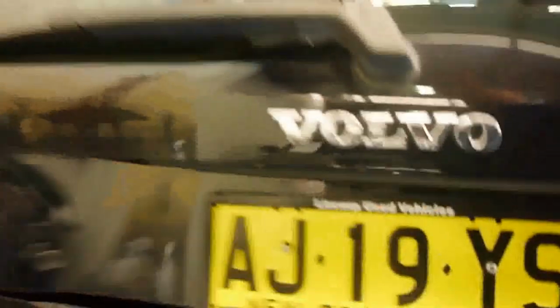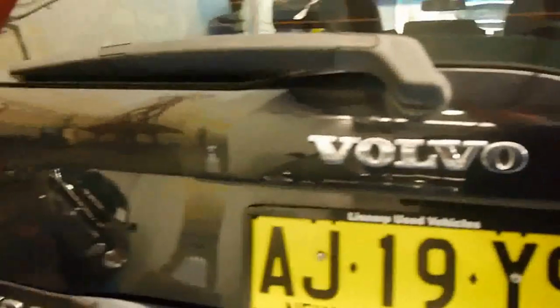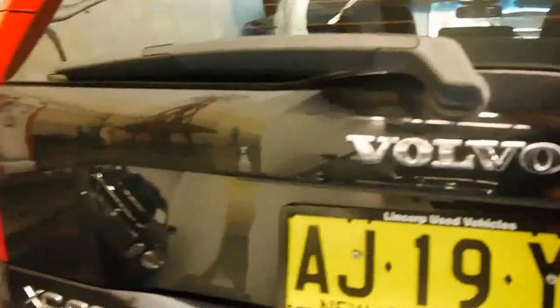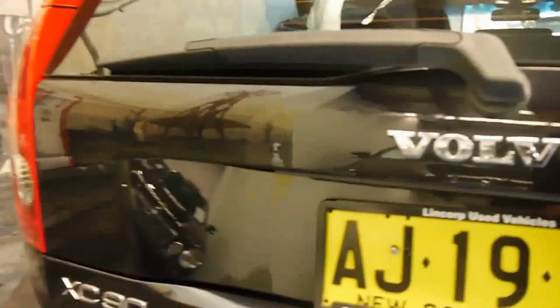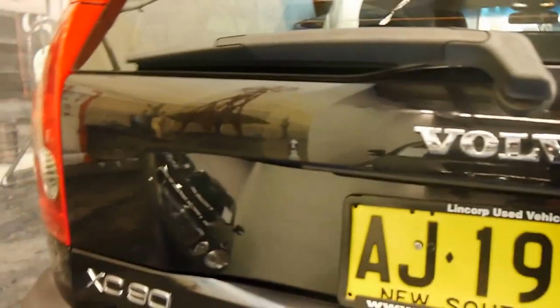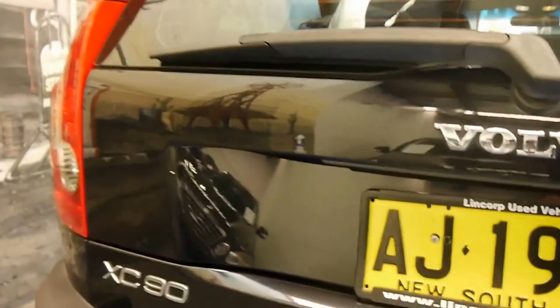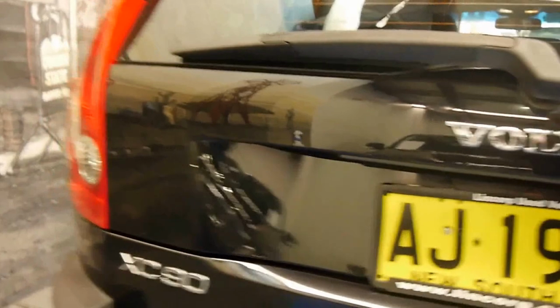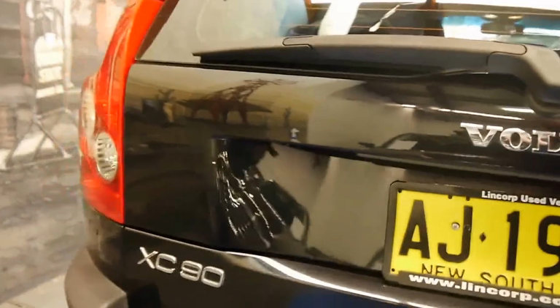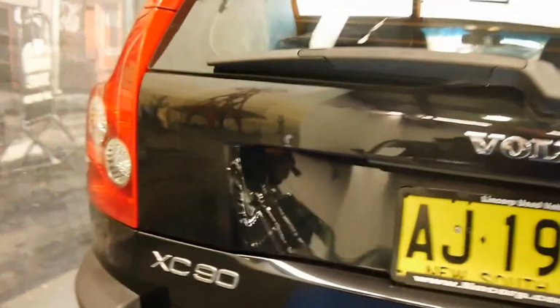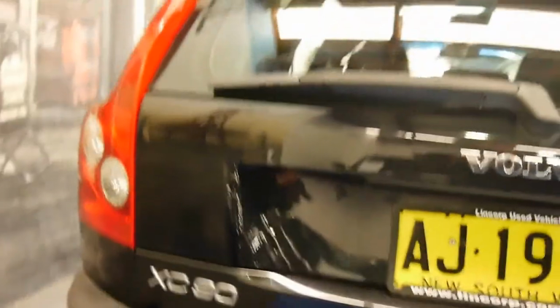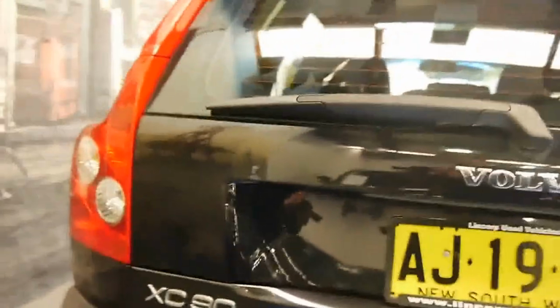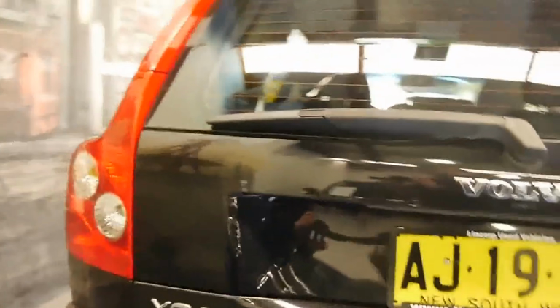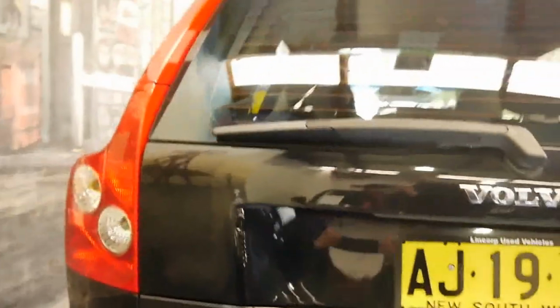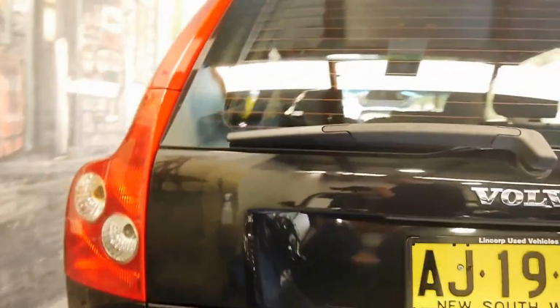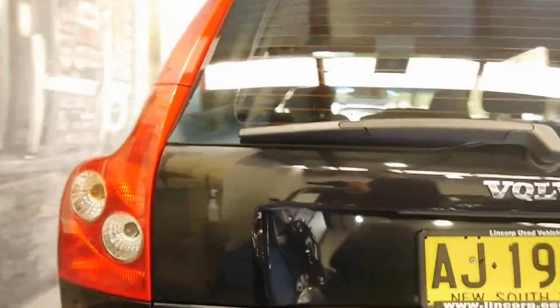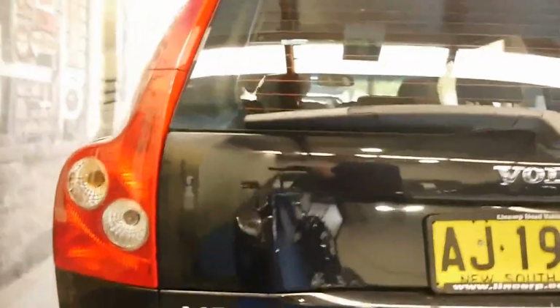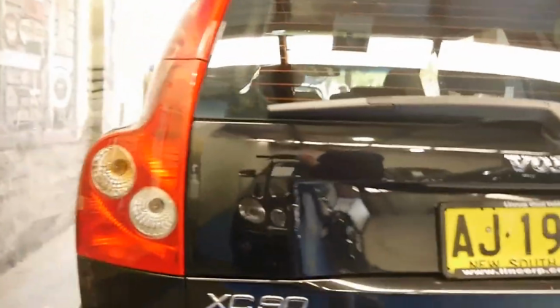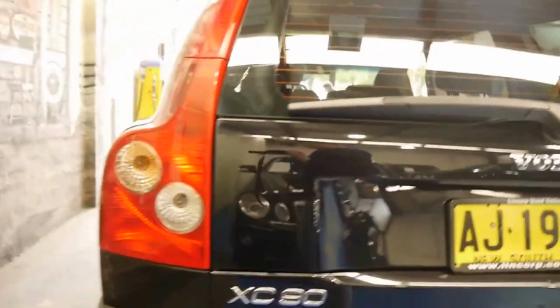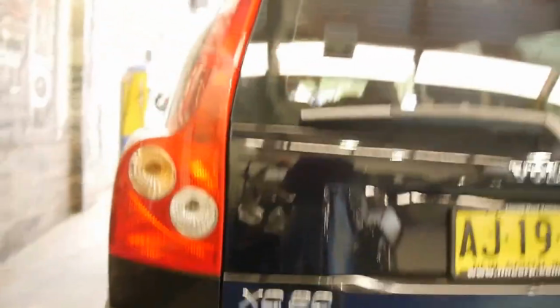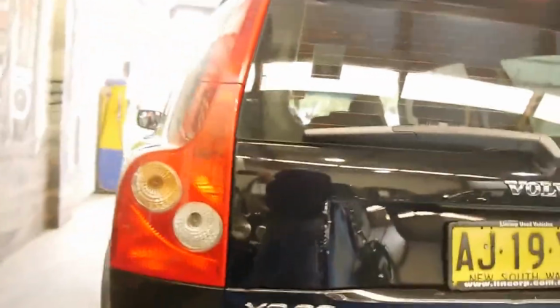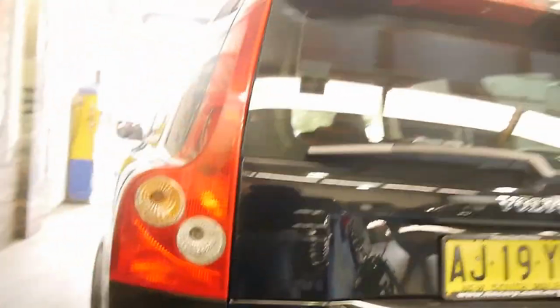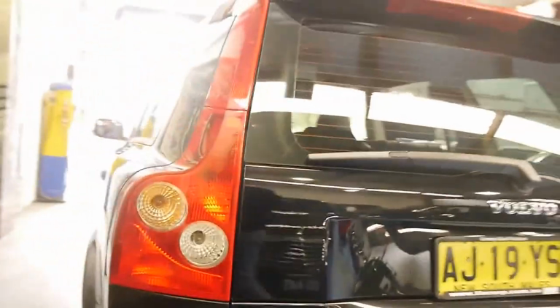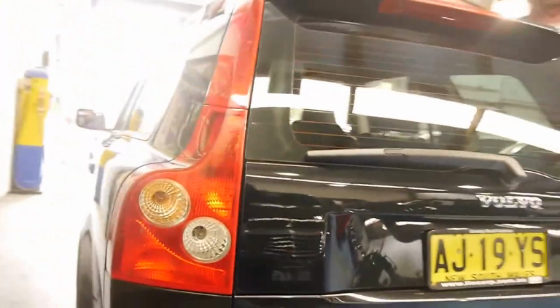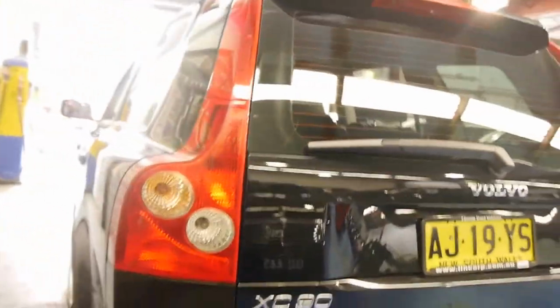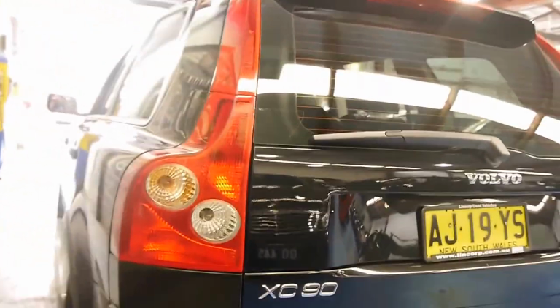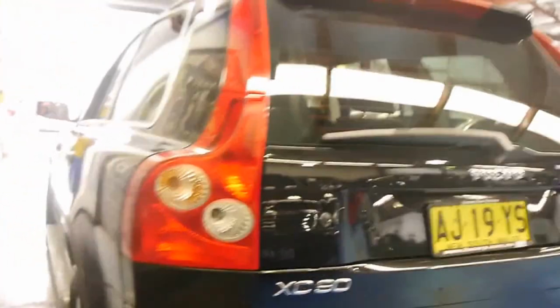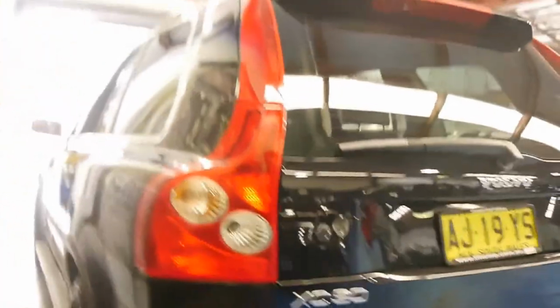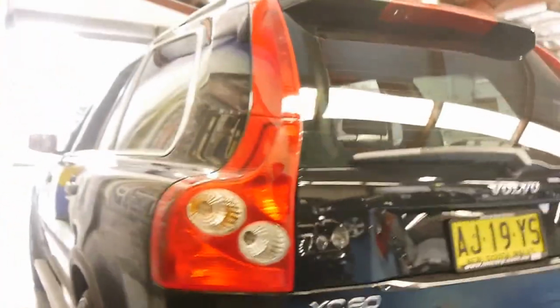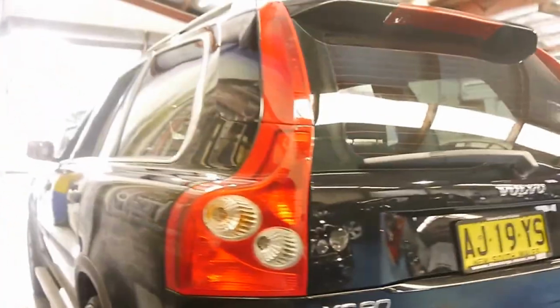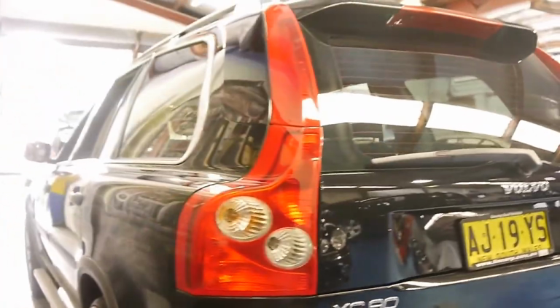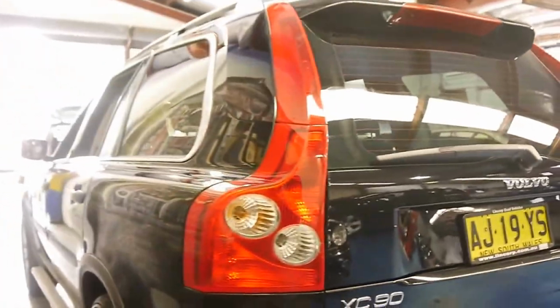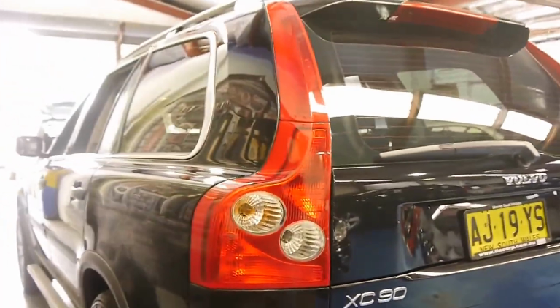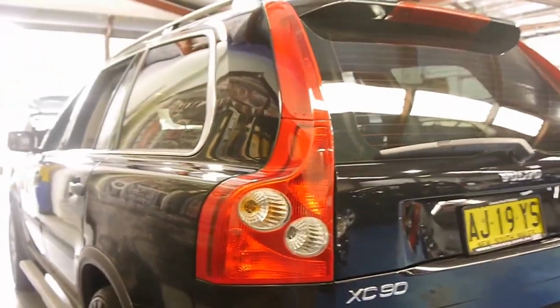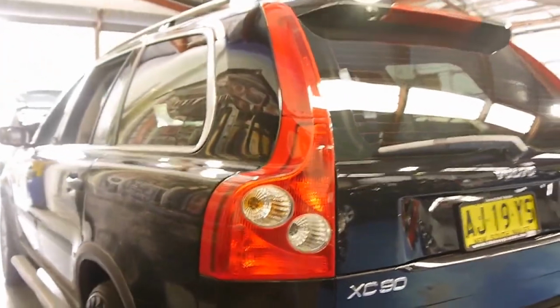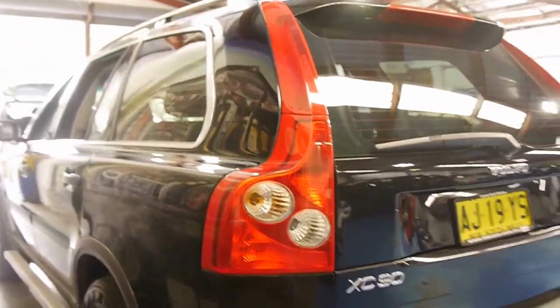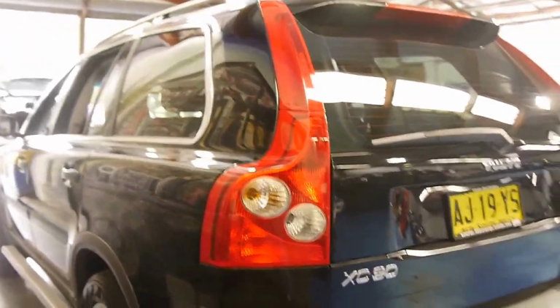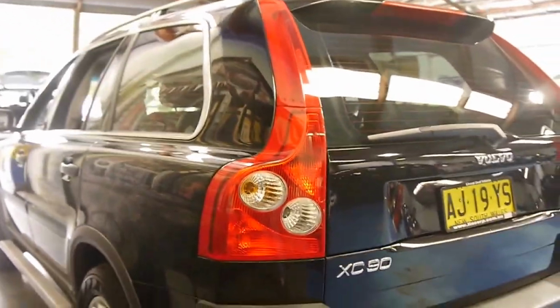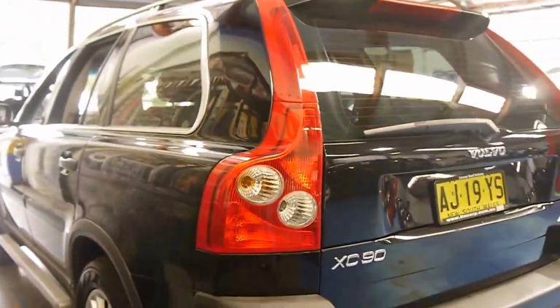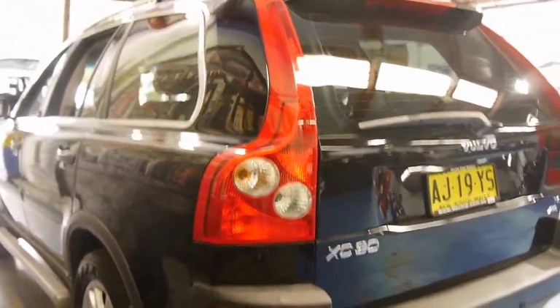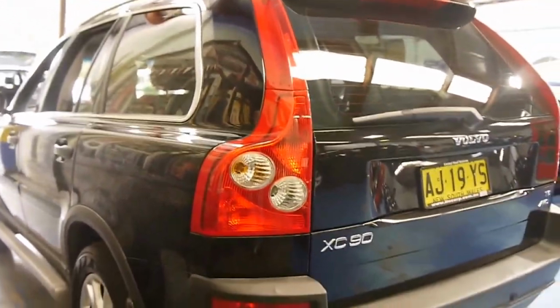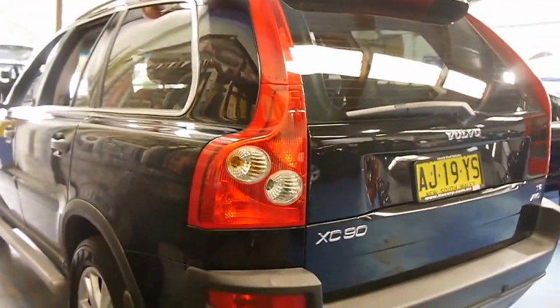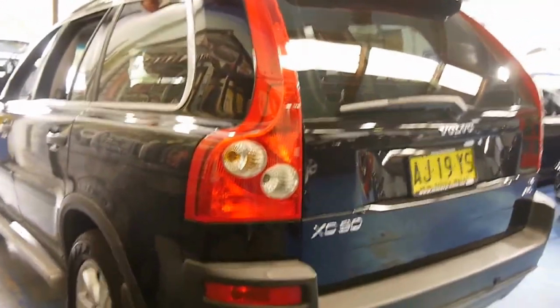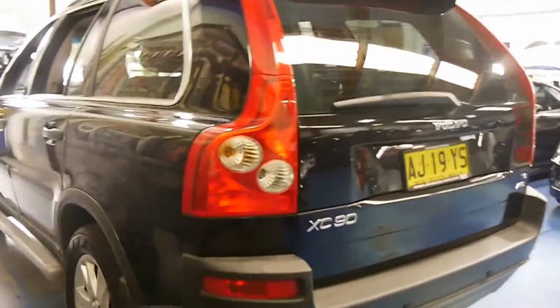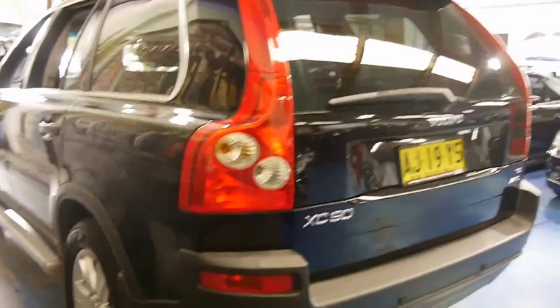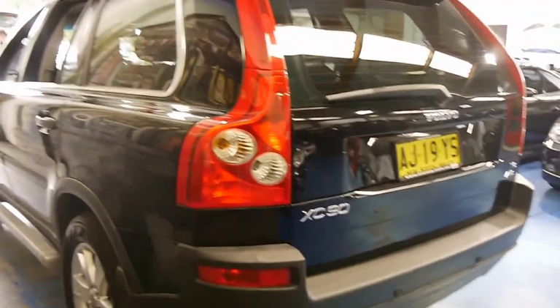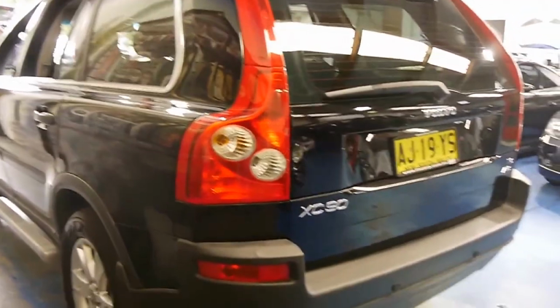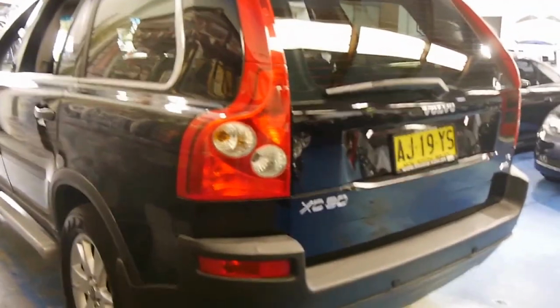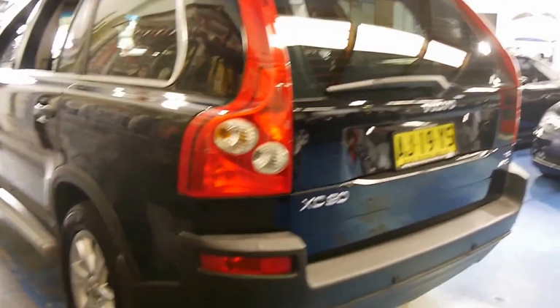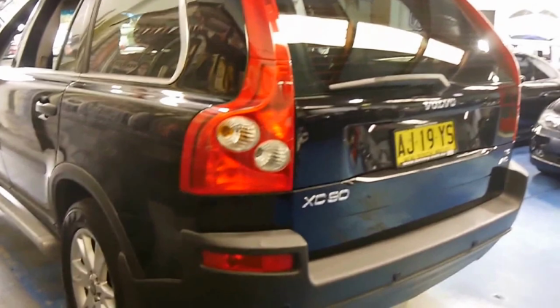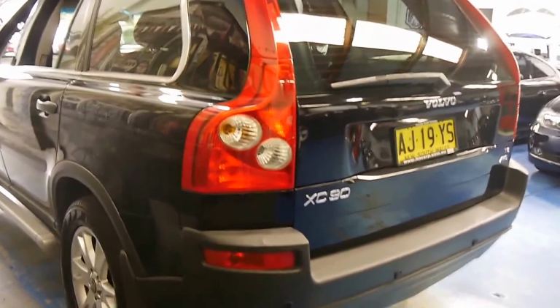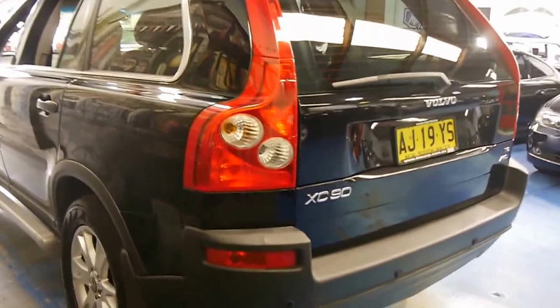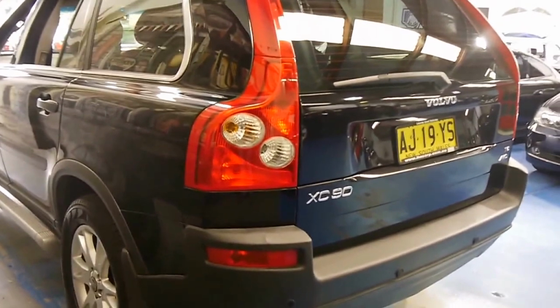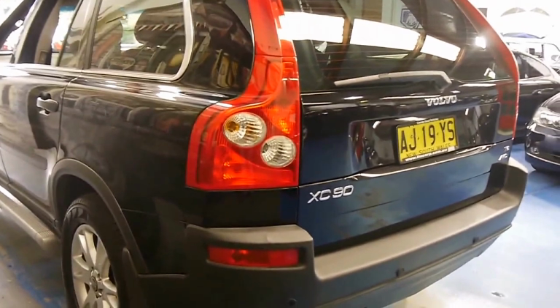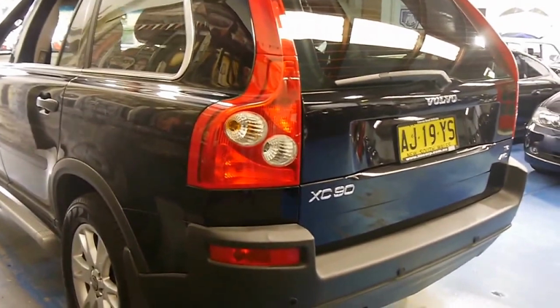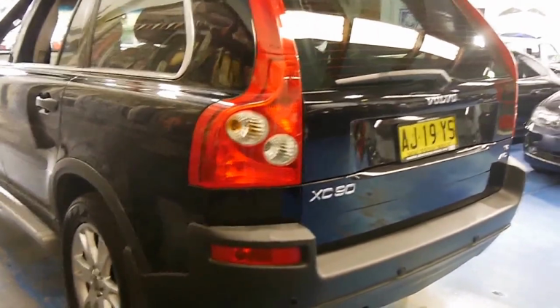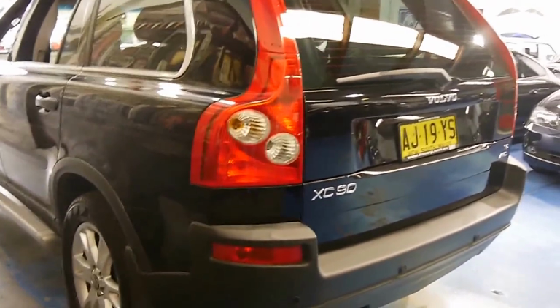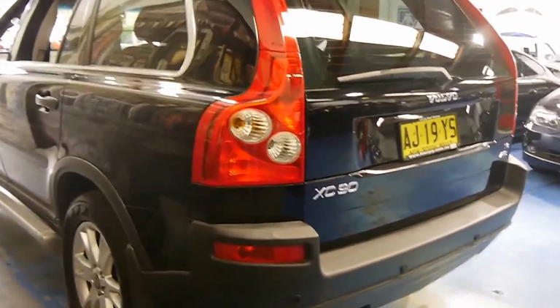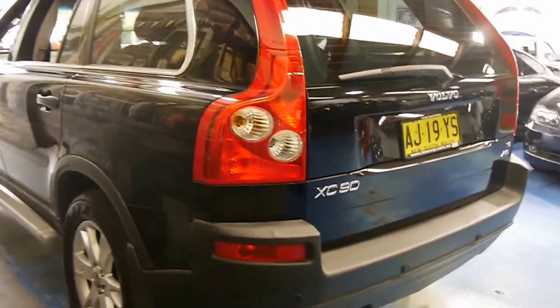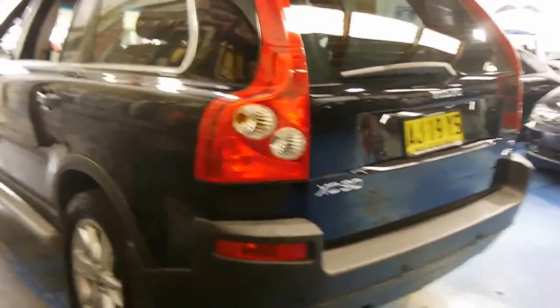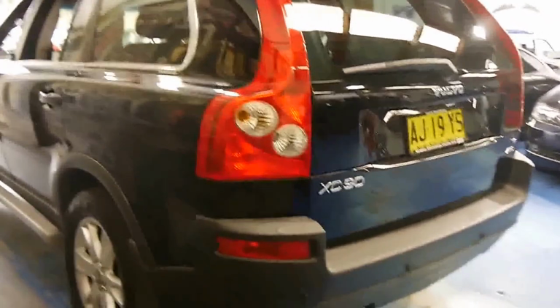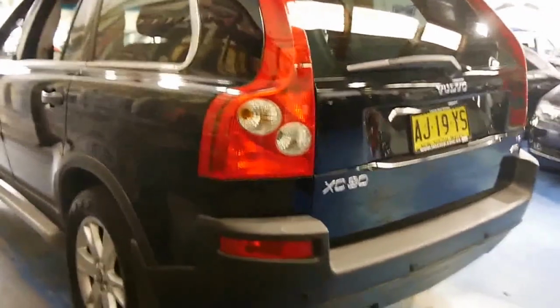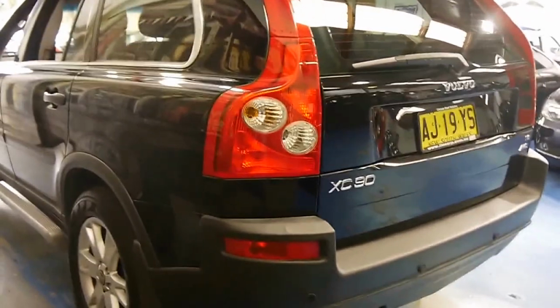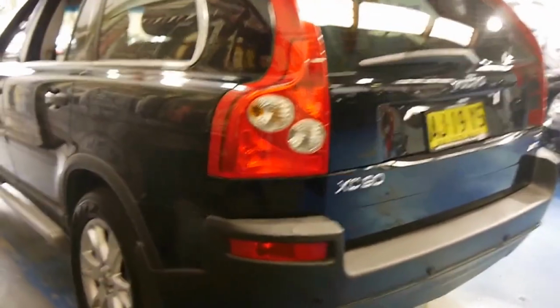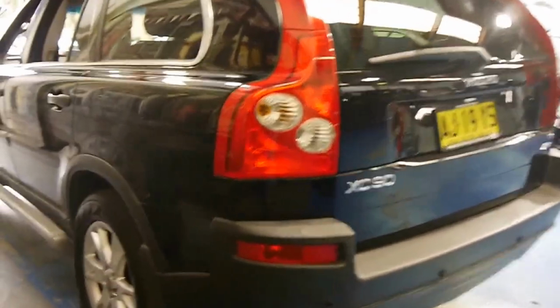It's got a very good service history. It's basically been serviced at Volvo and a specialist, and the last few services it went back to Volvo, which is great.